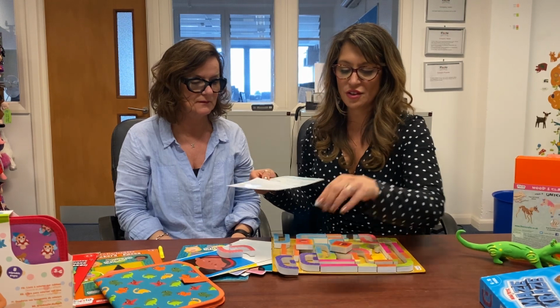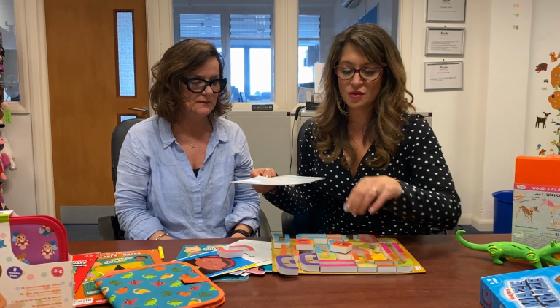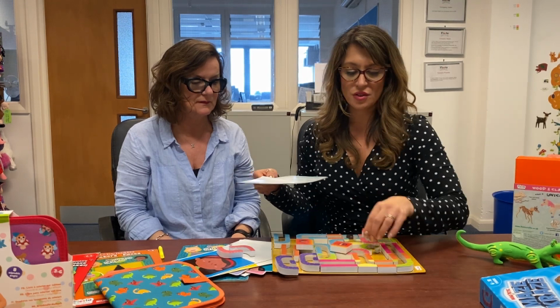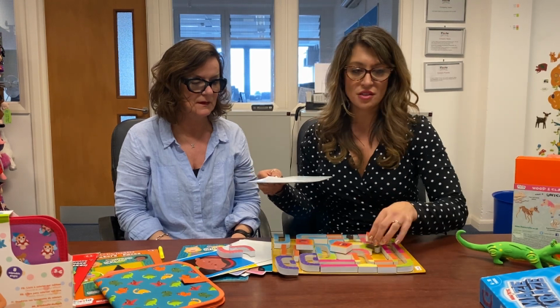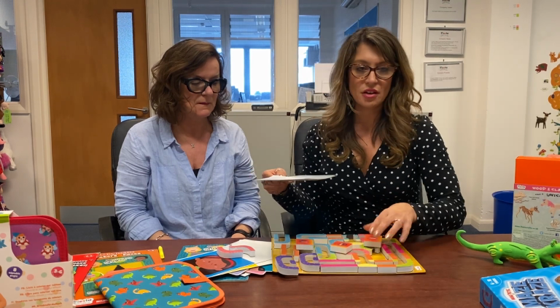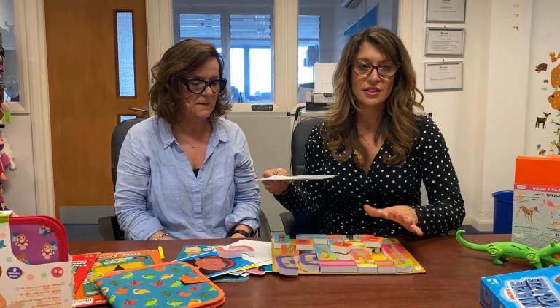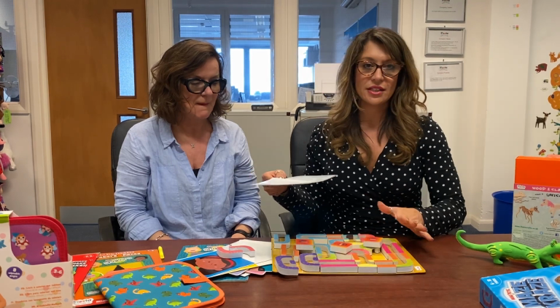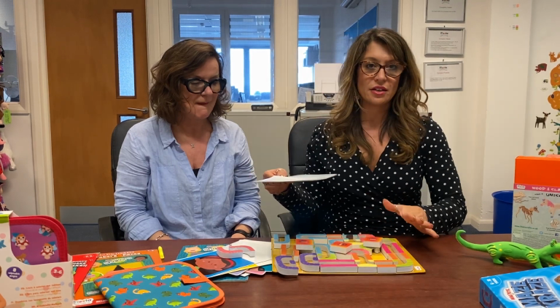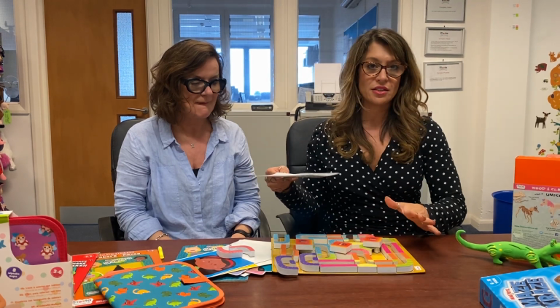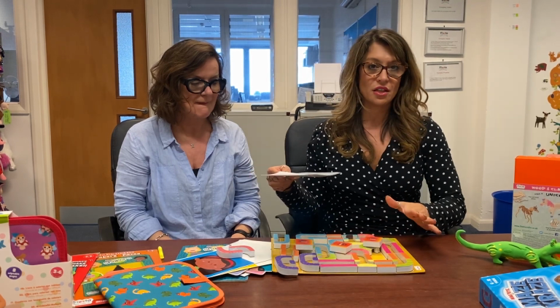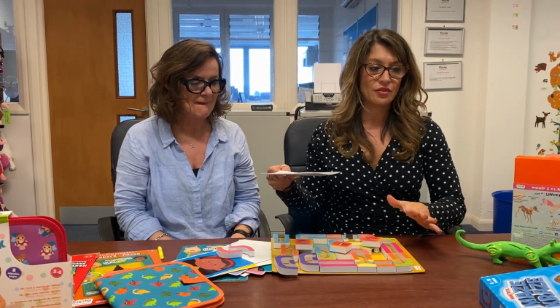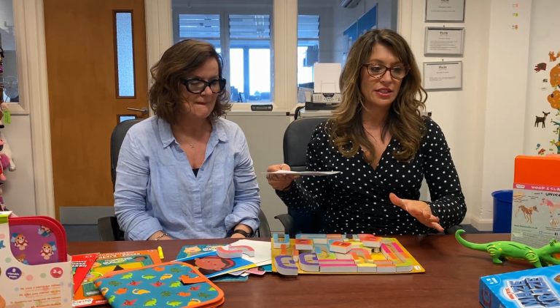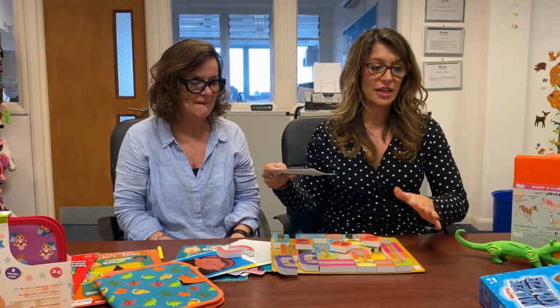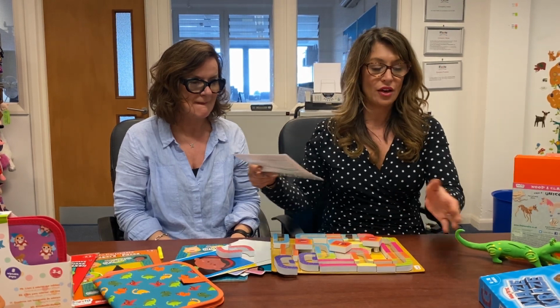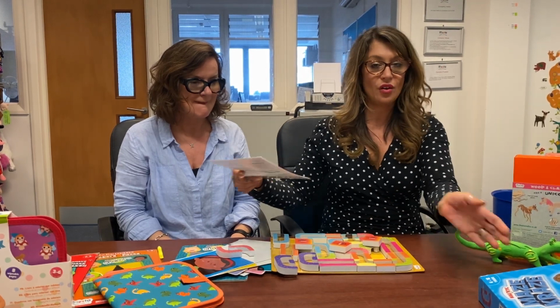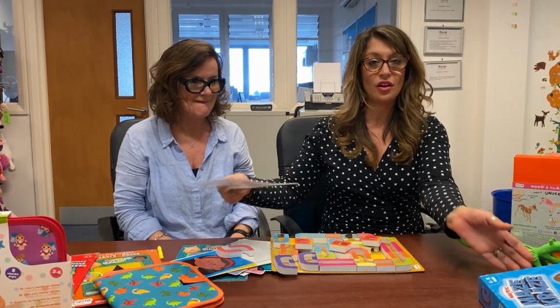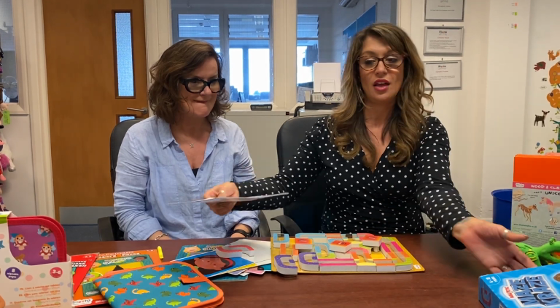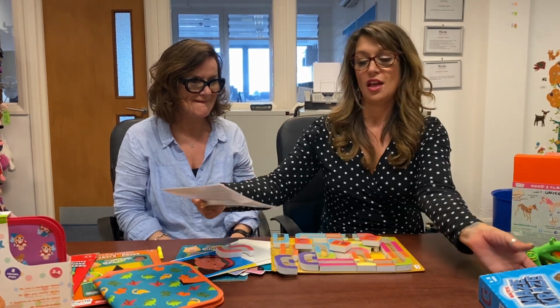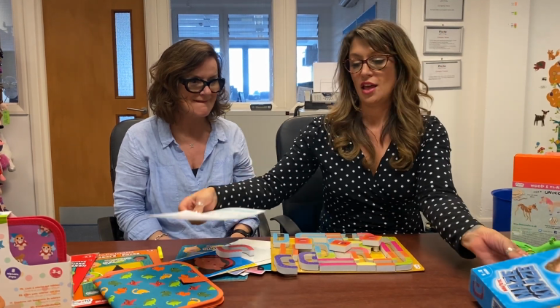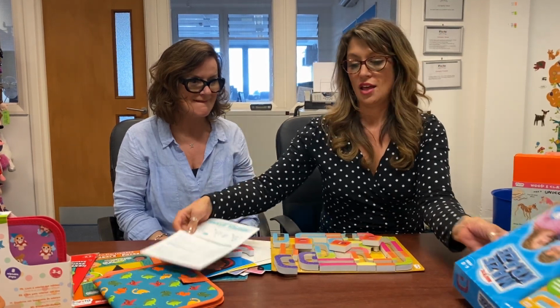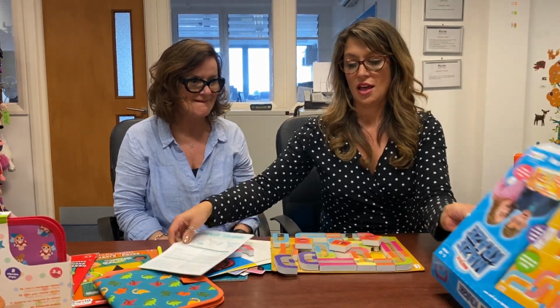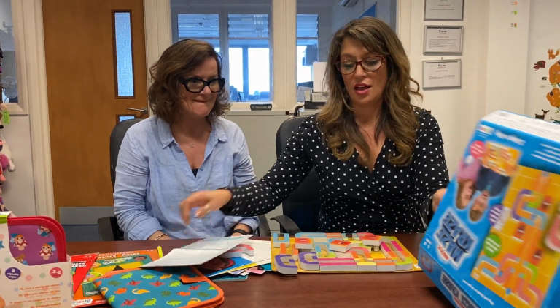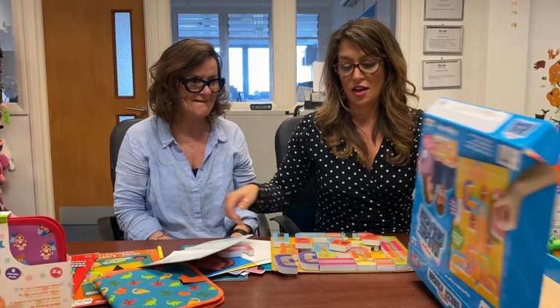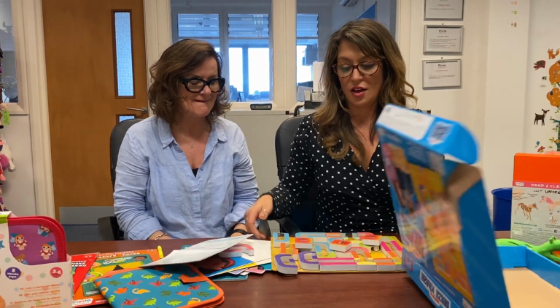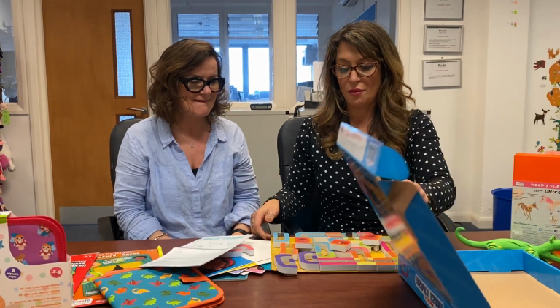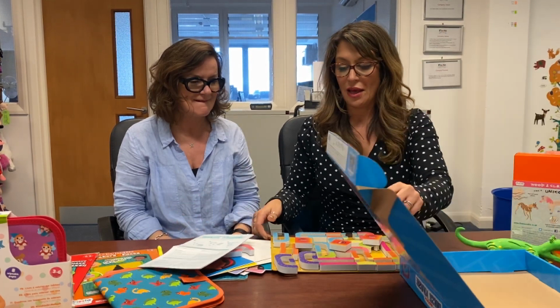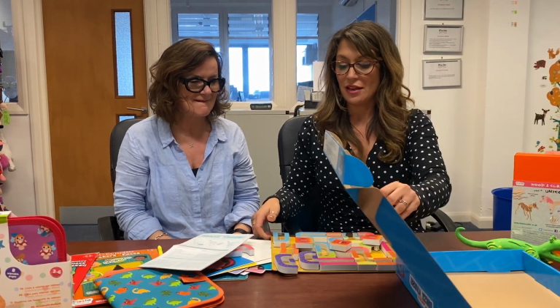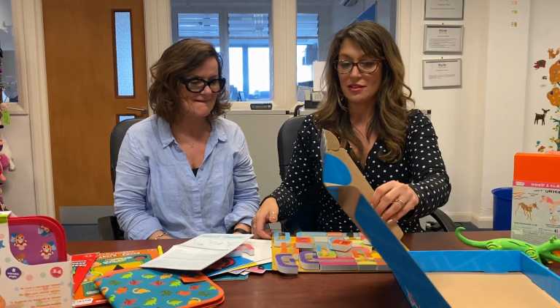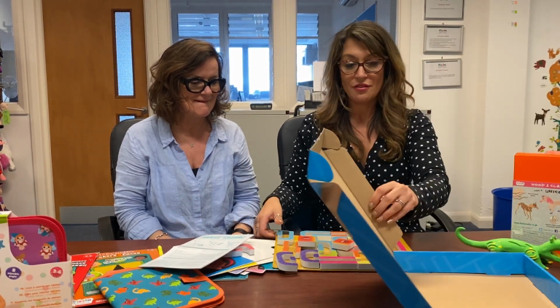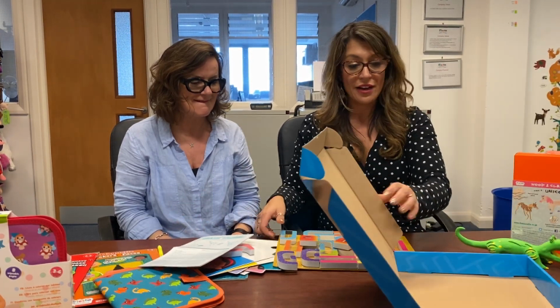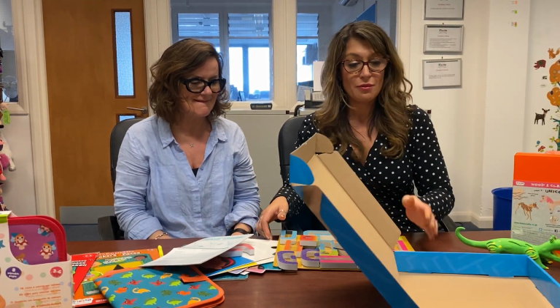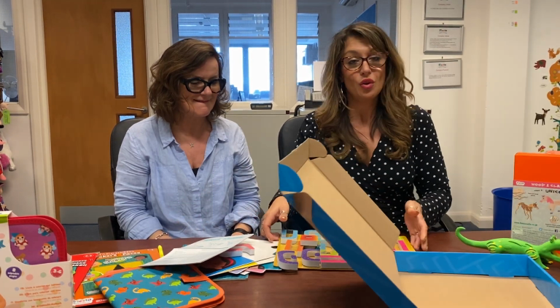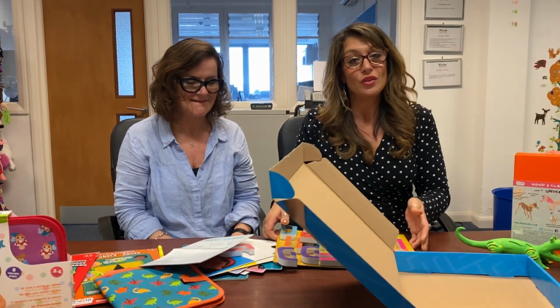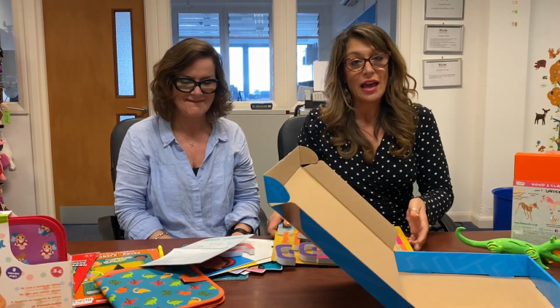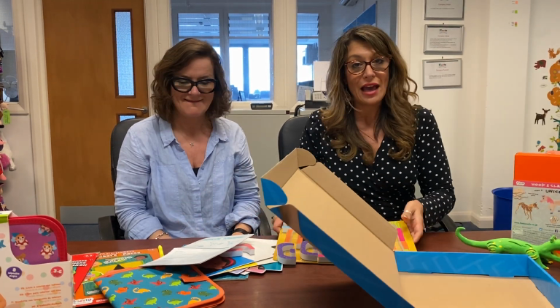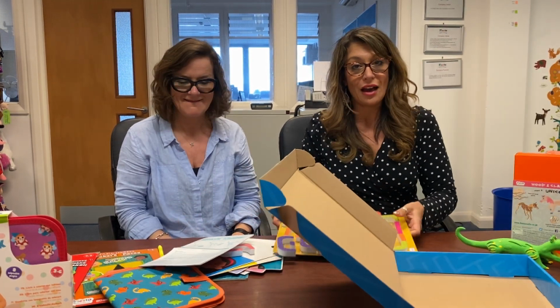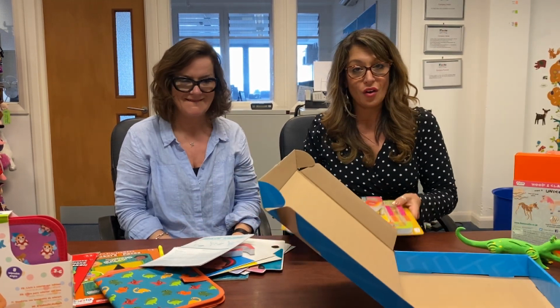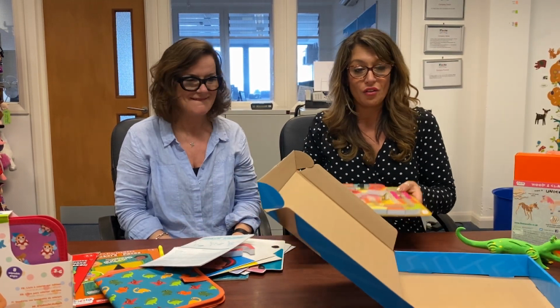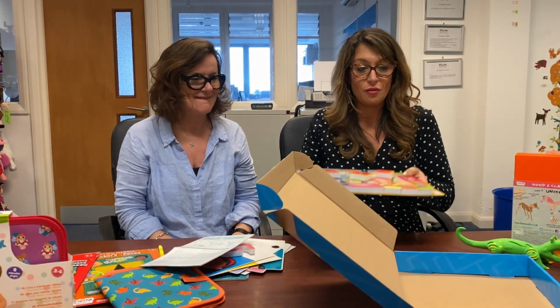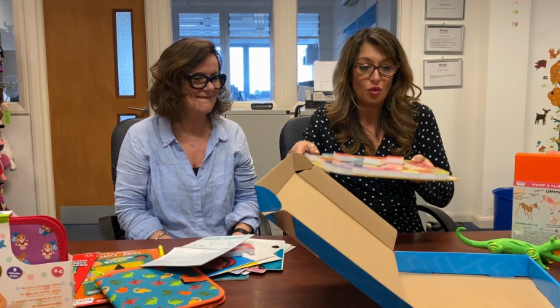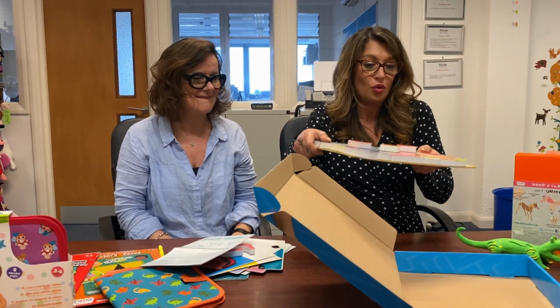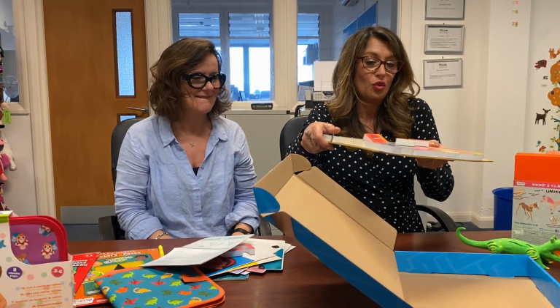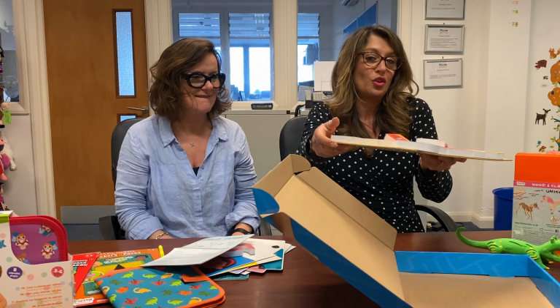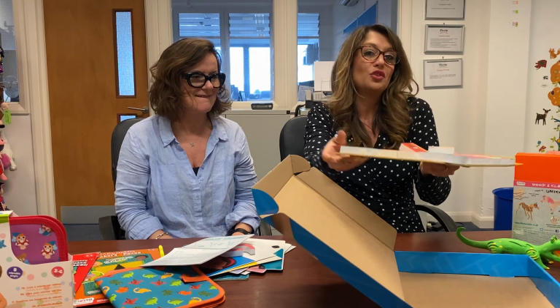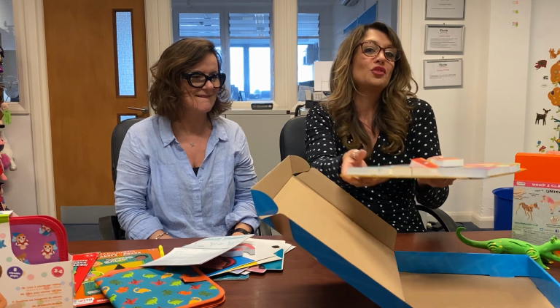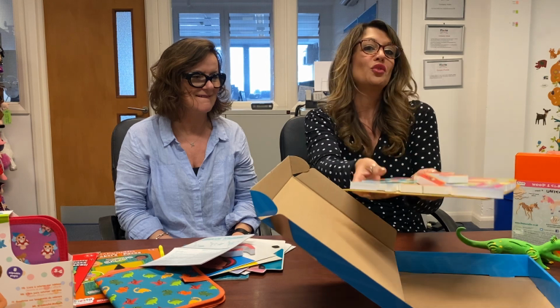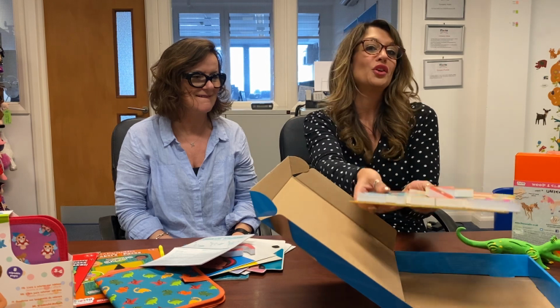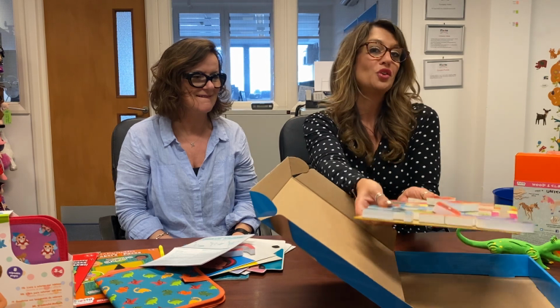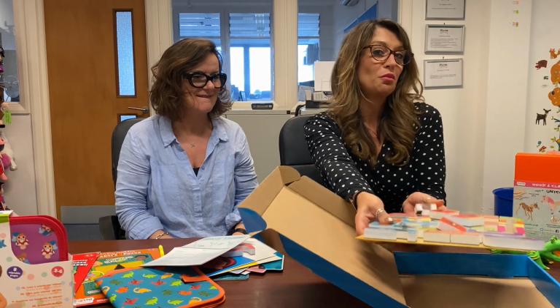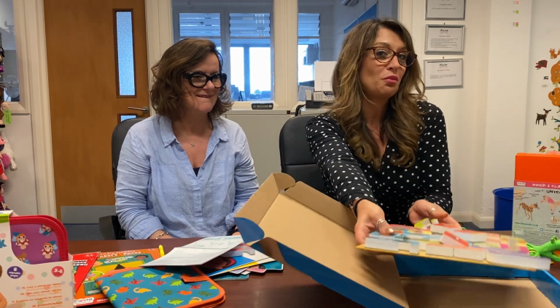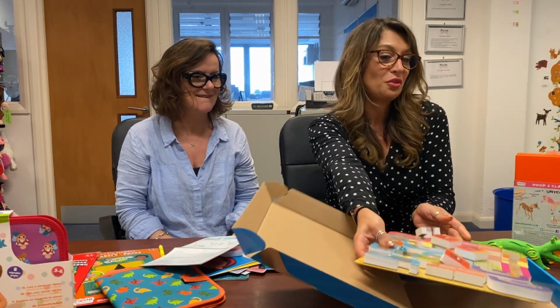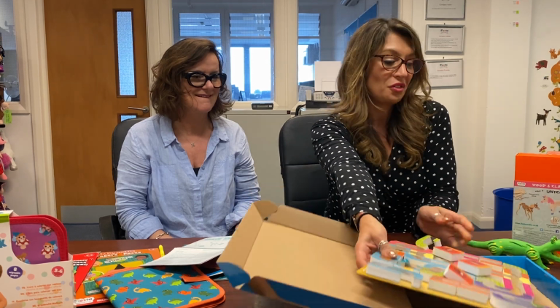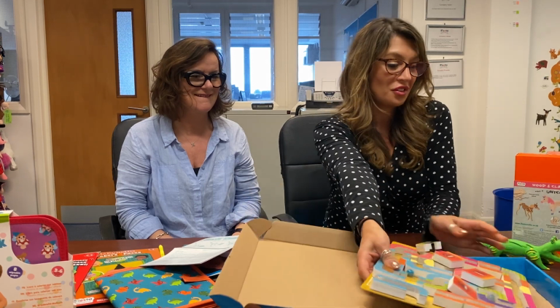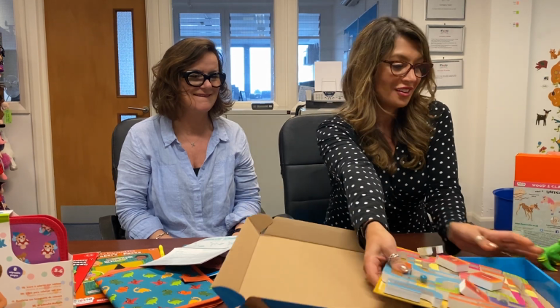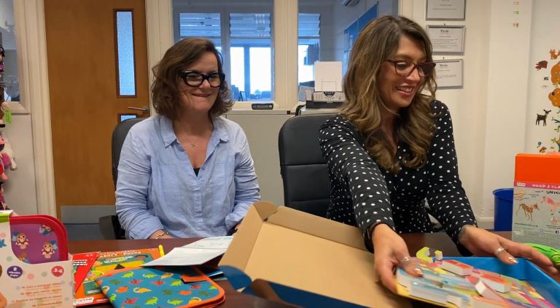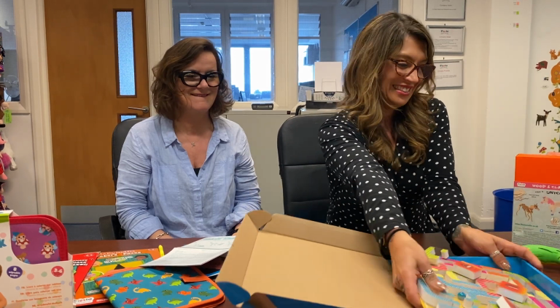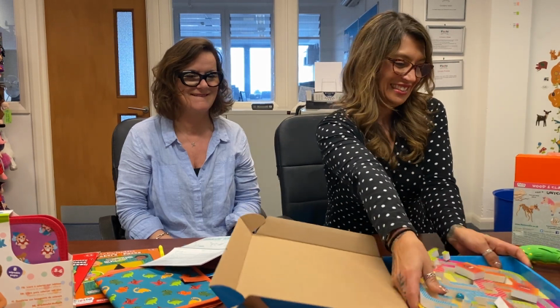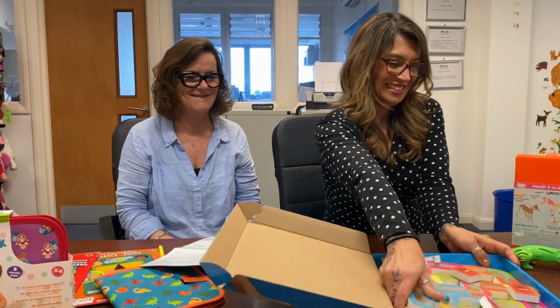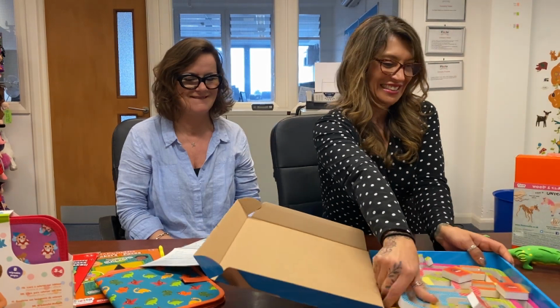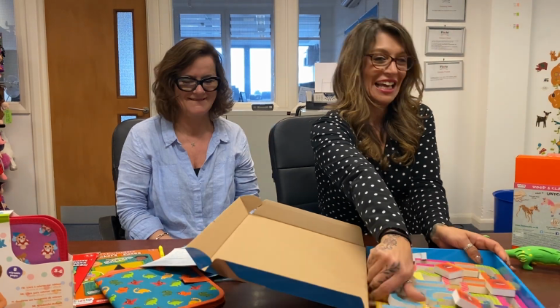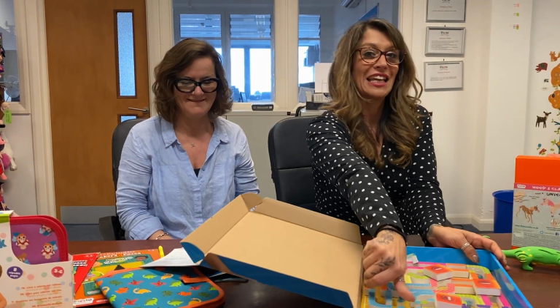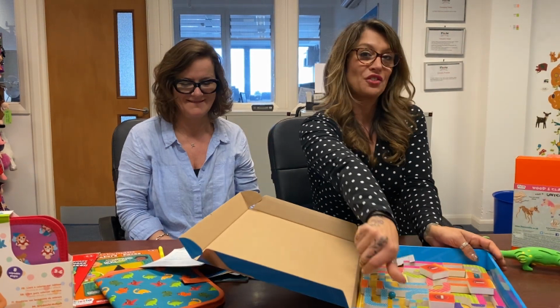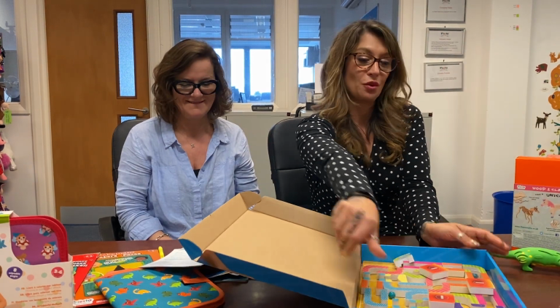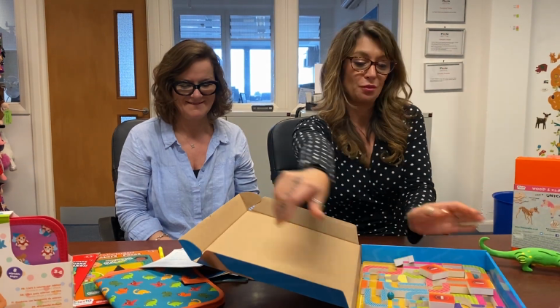This one retails at $19.99 and is available now from all good toy stores.